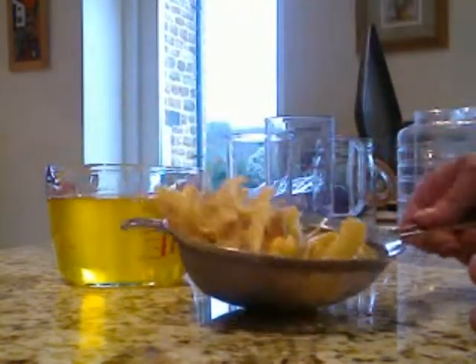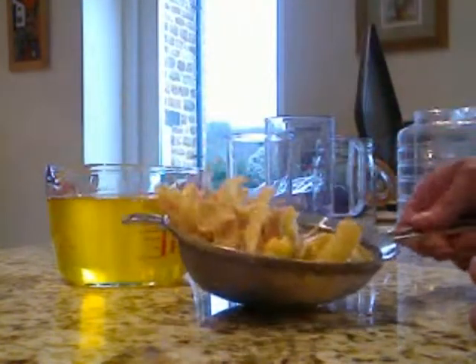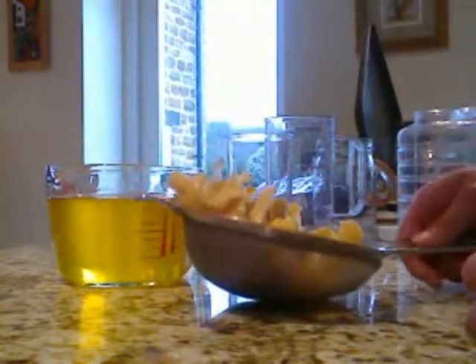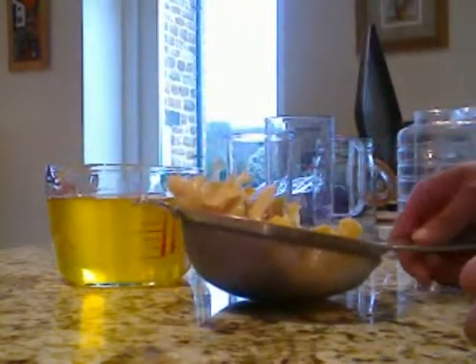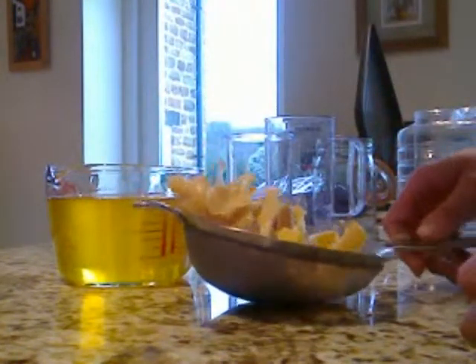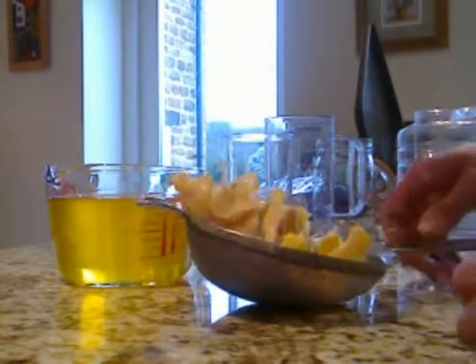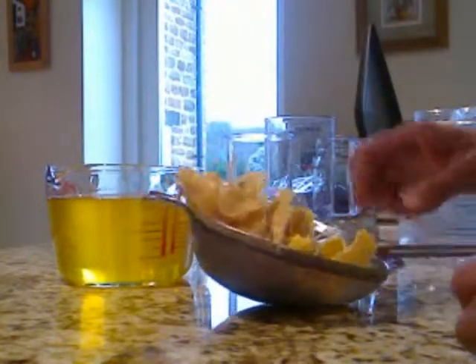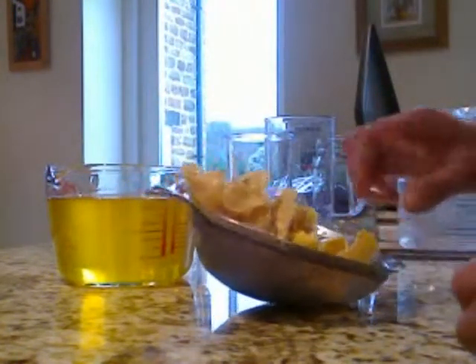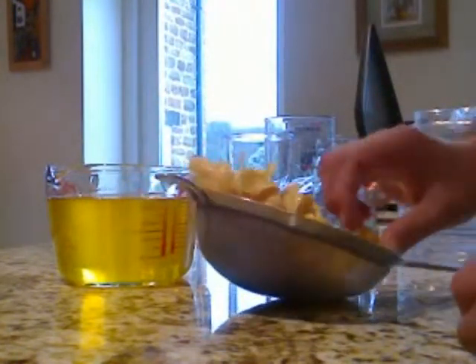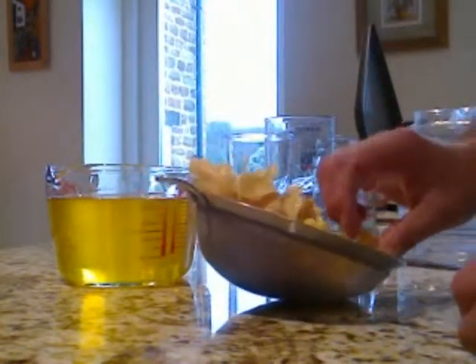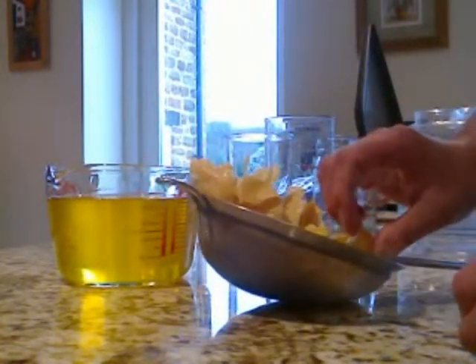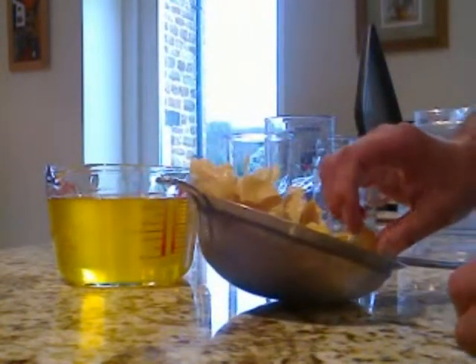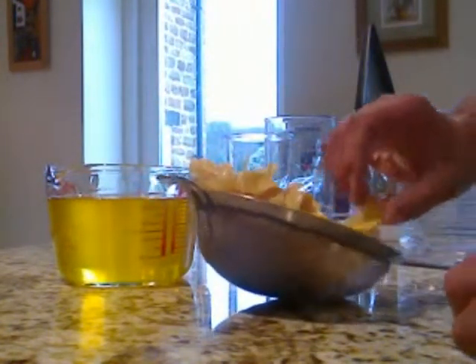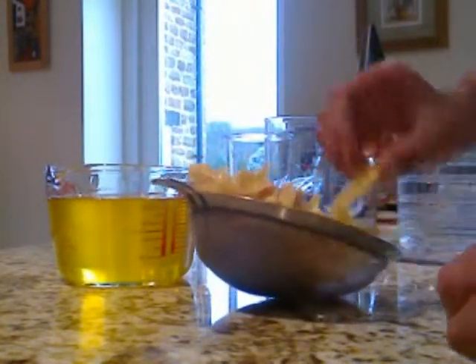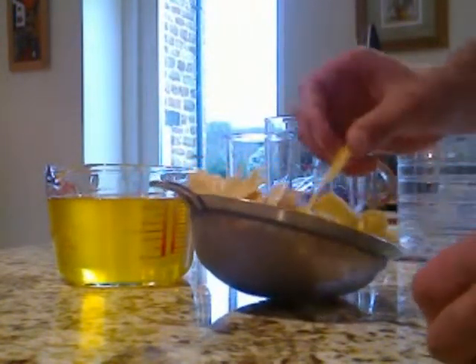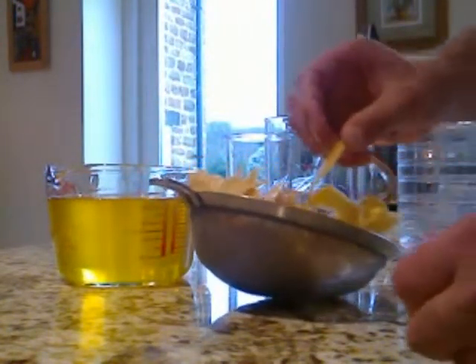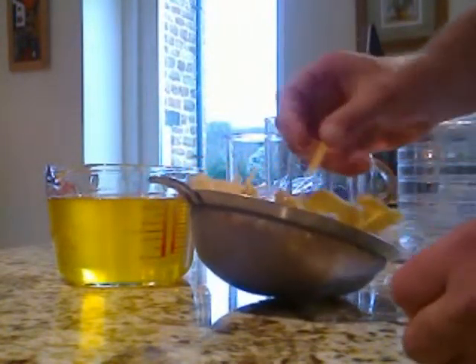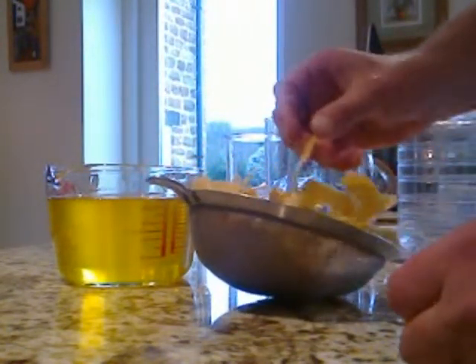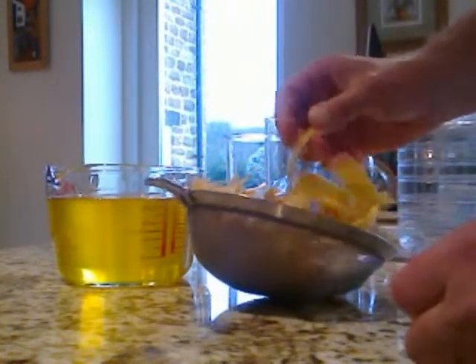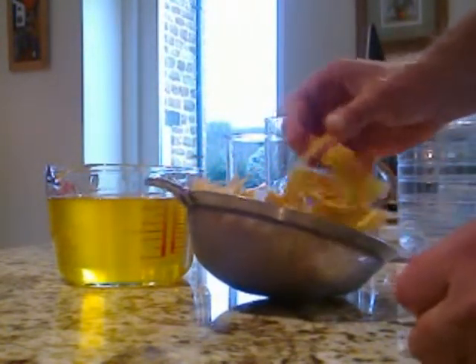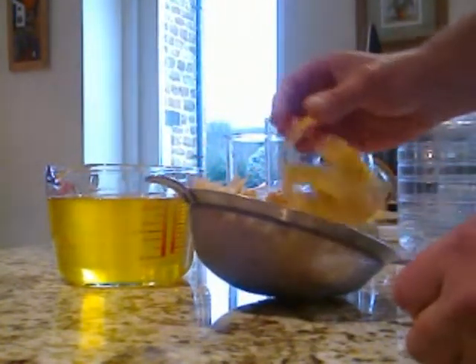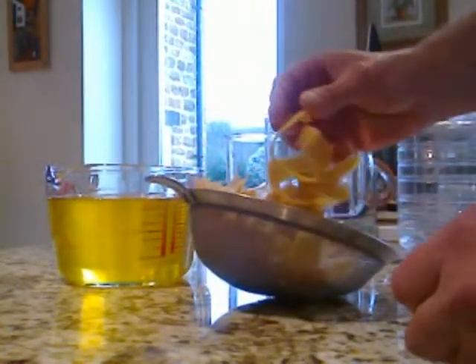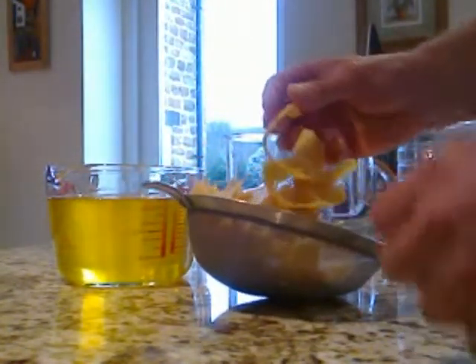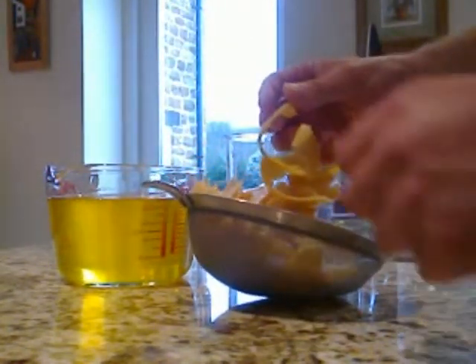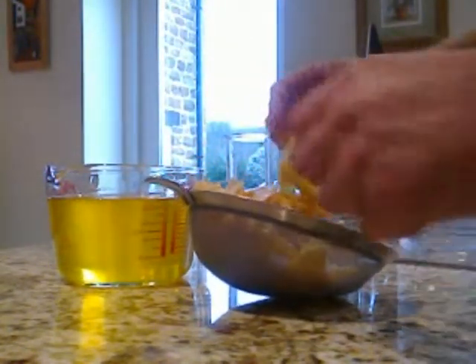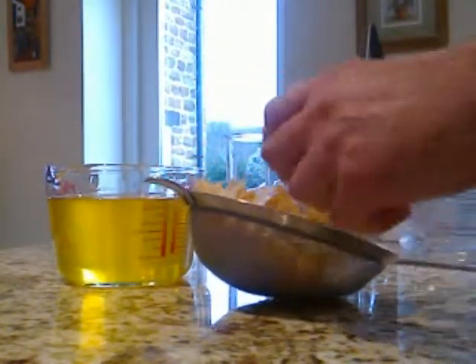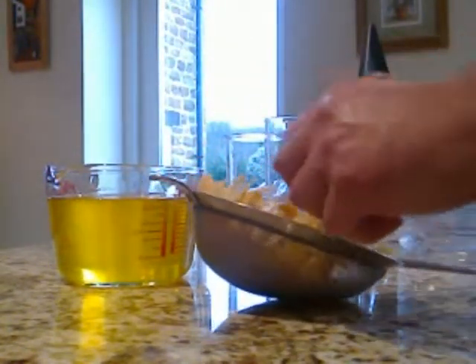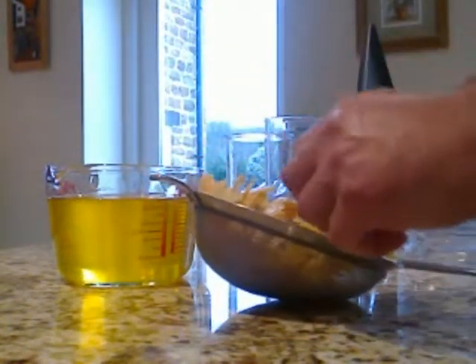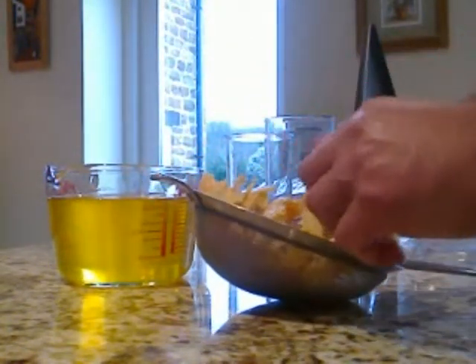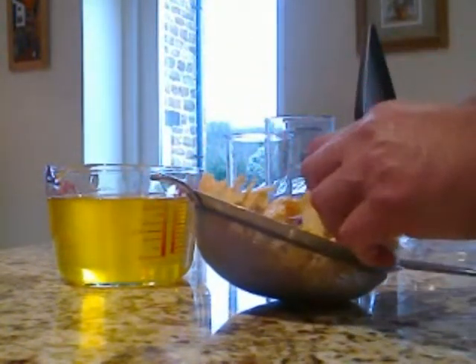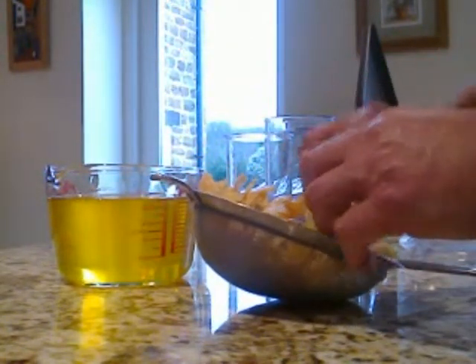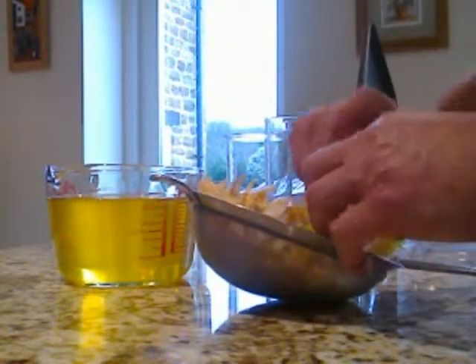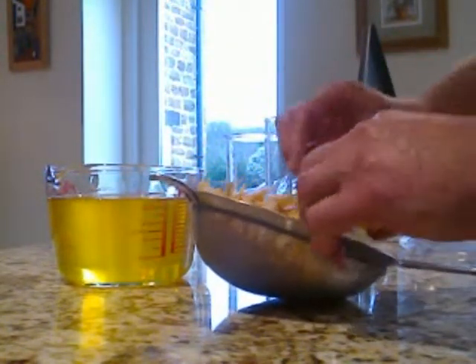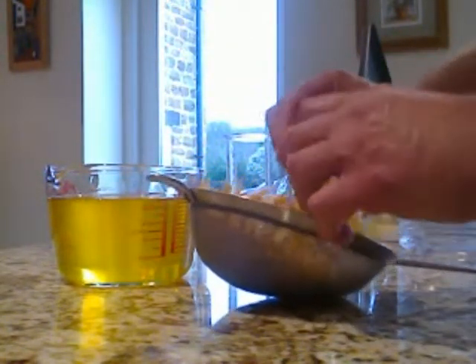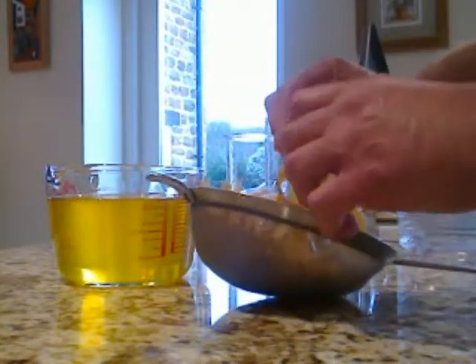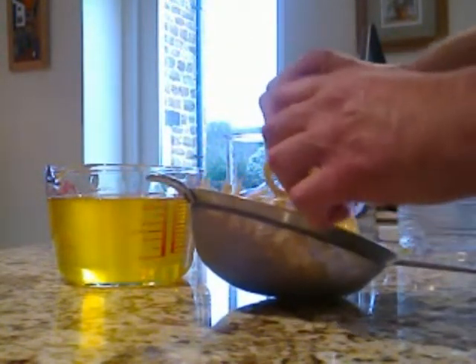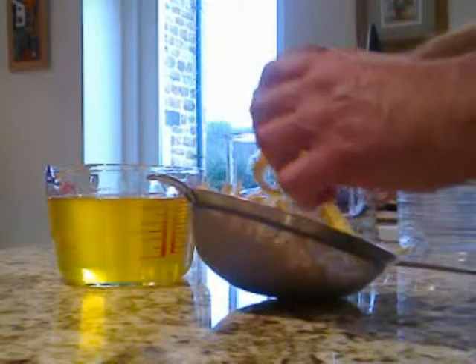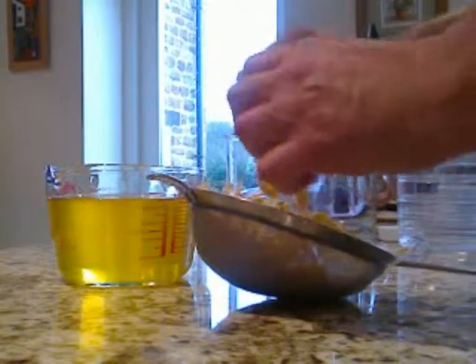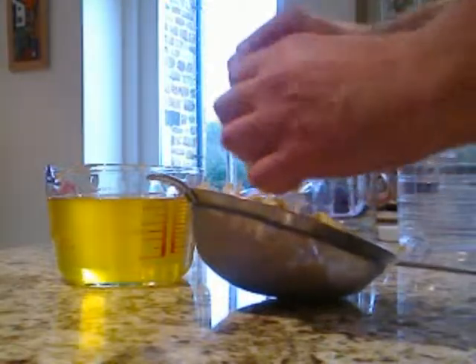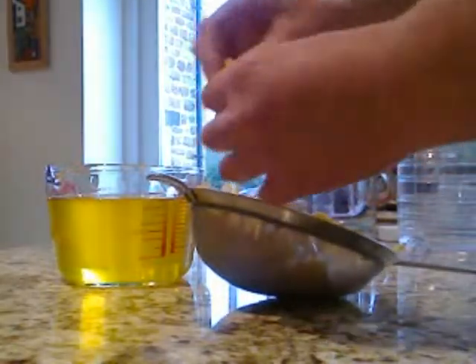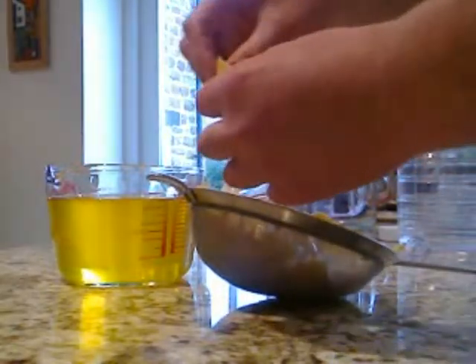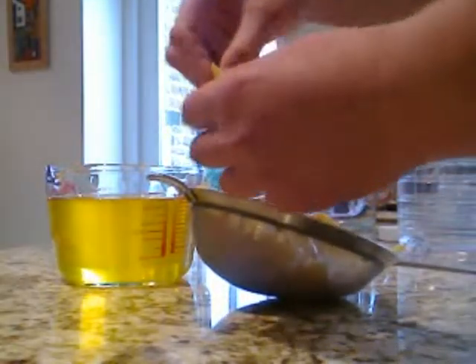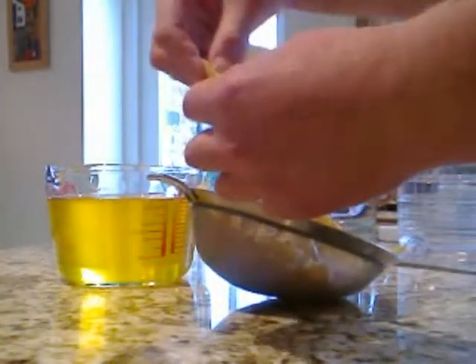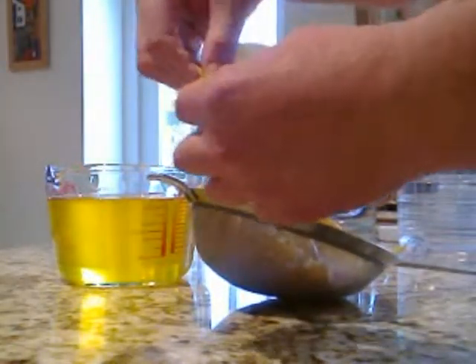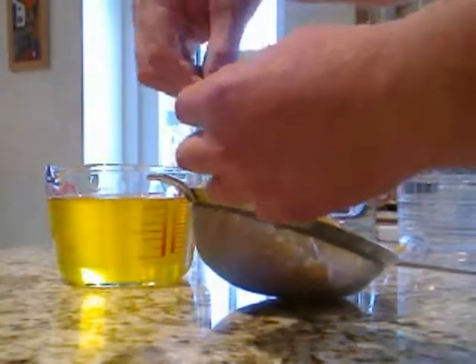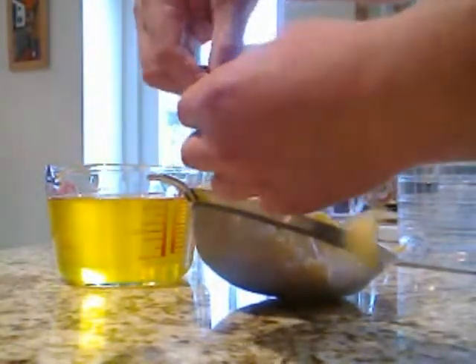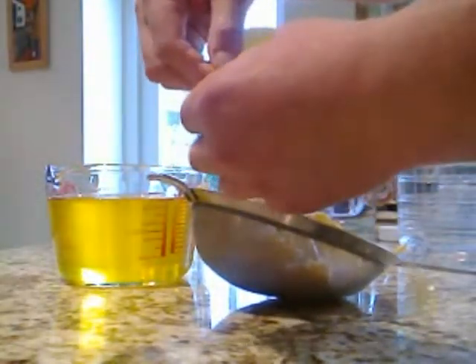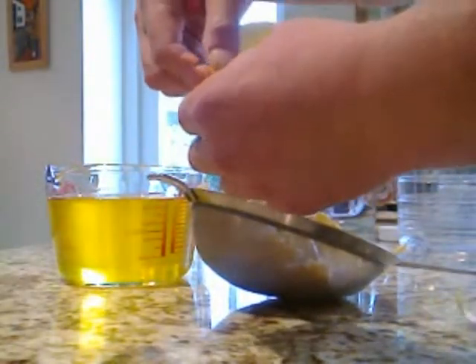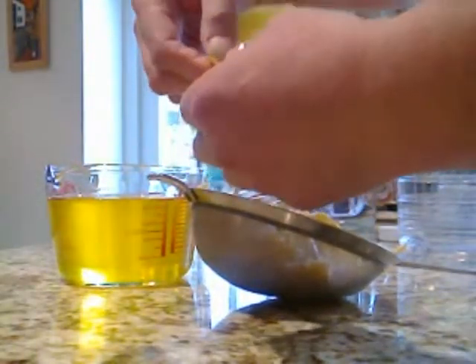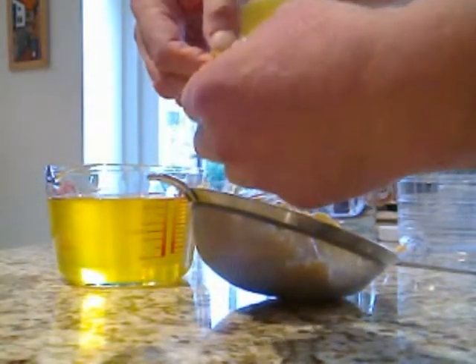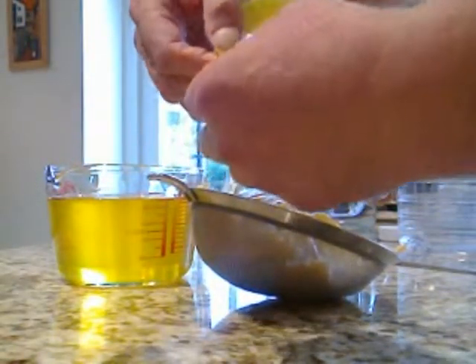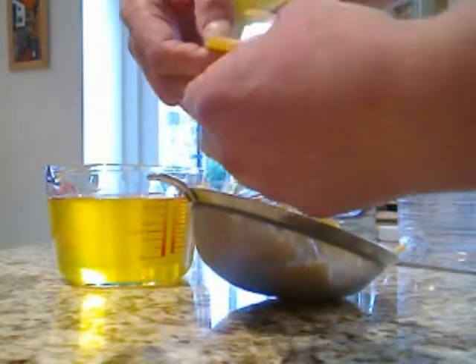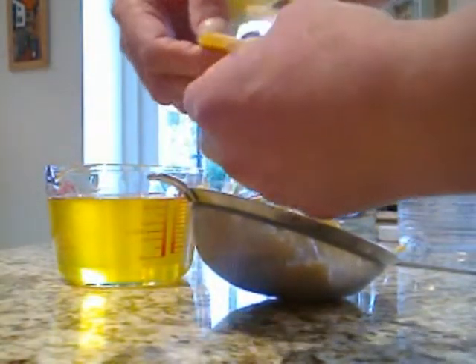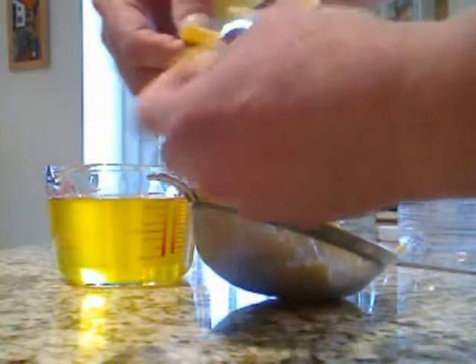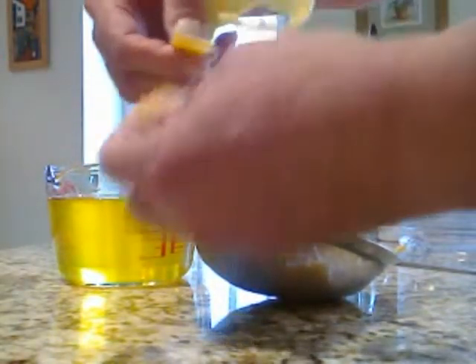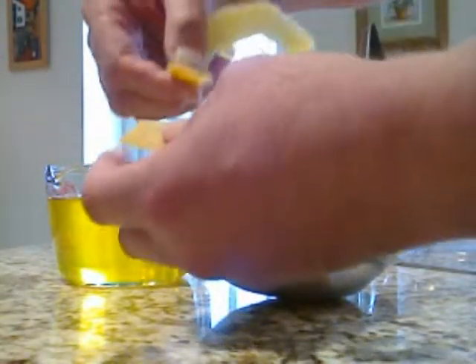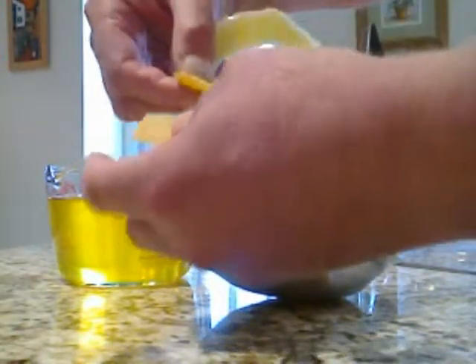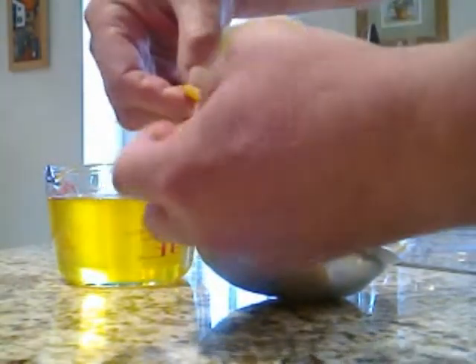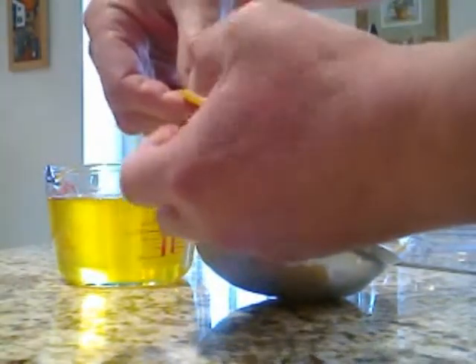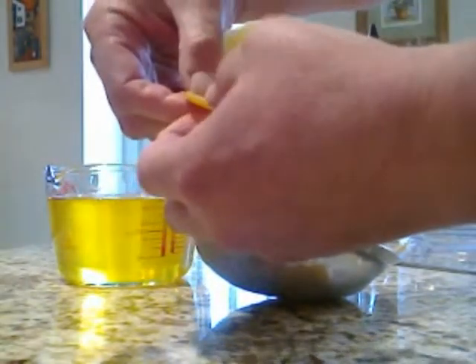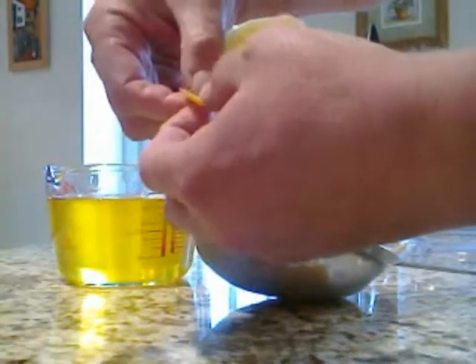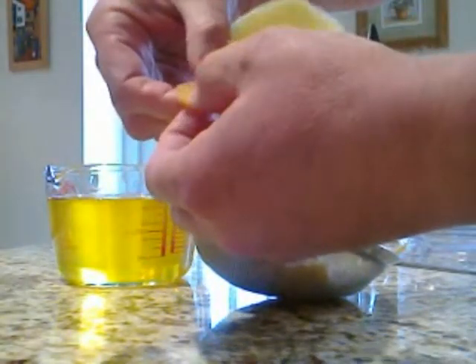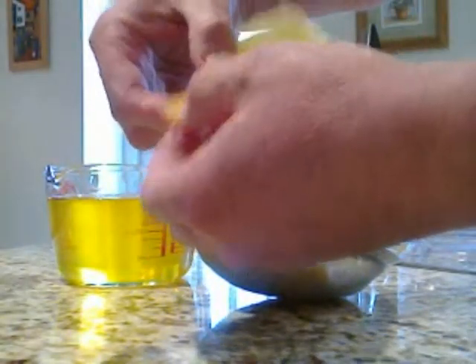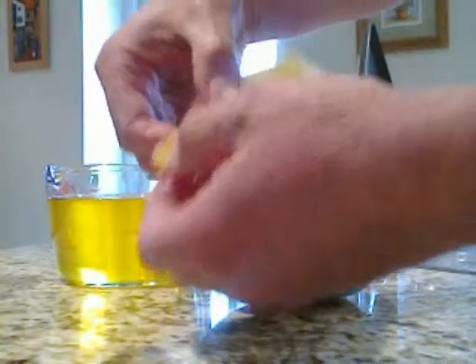You'll know when it's done because the peel will be hard and brittle.